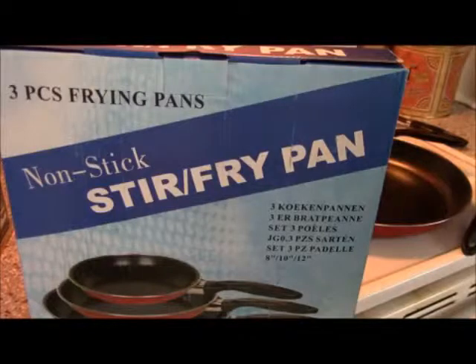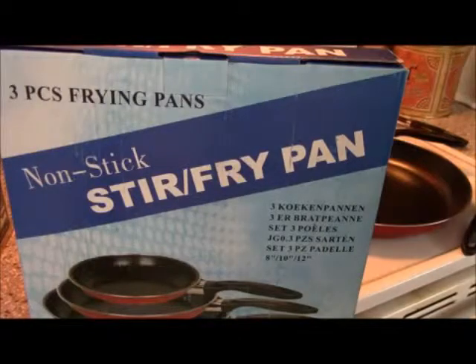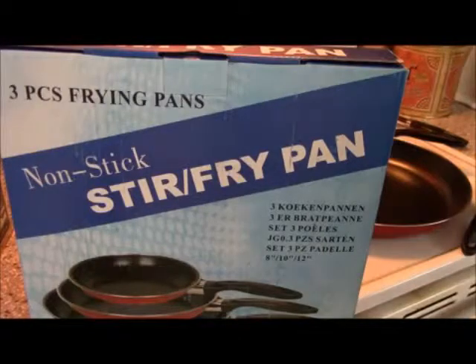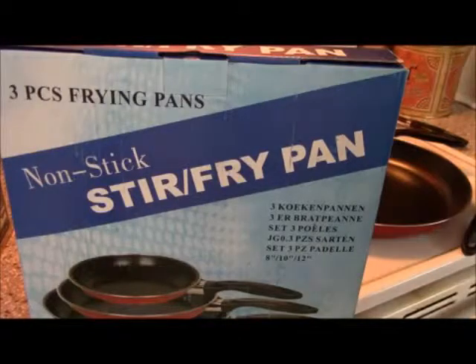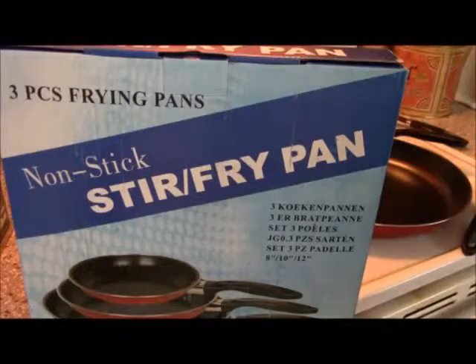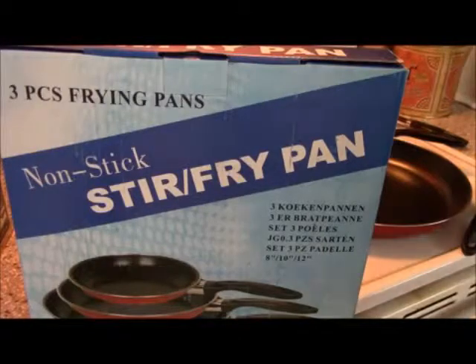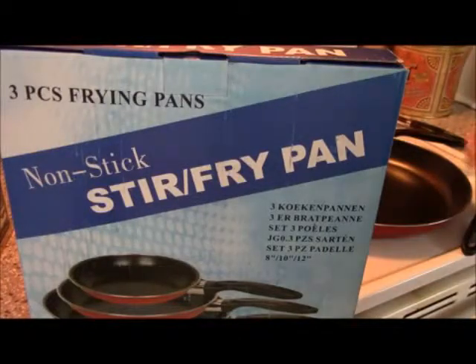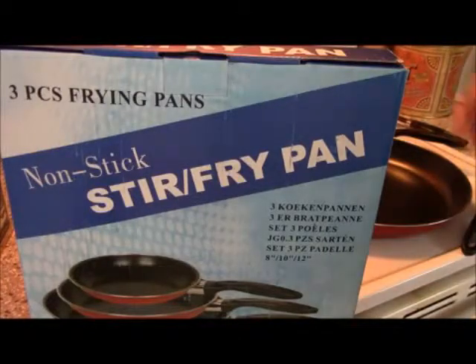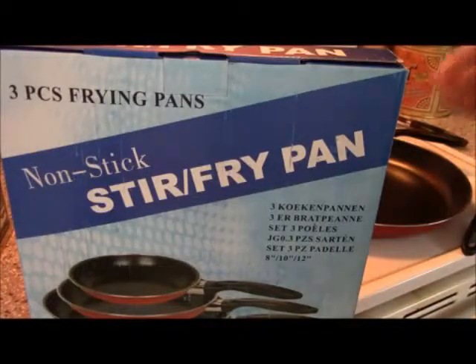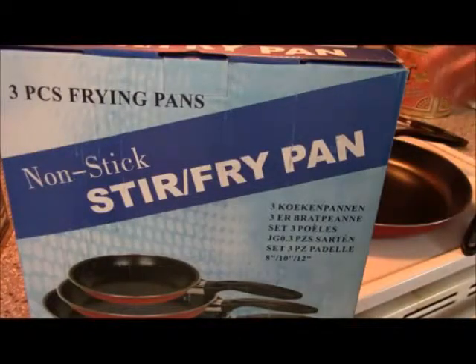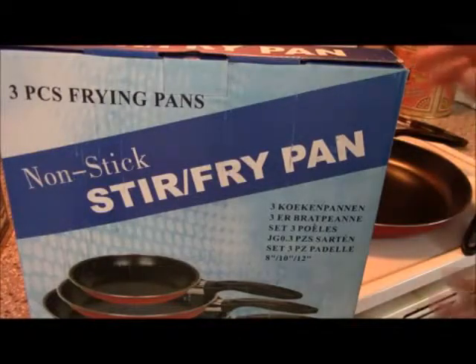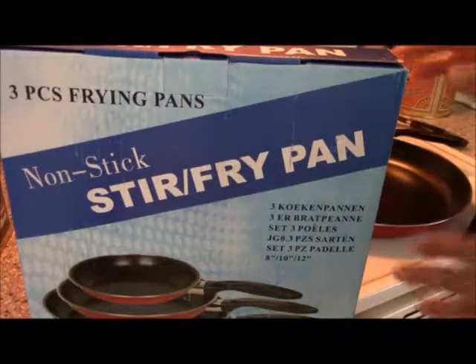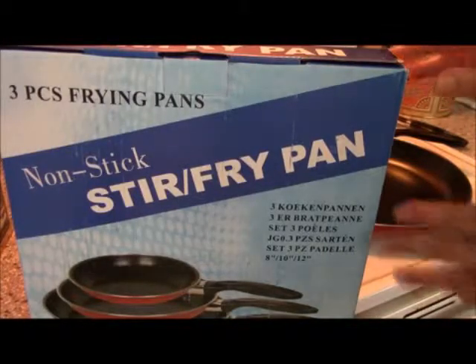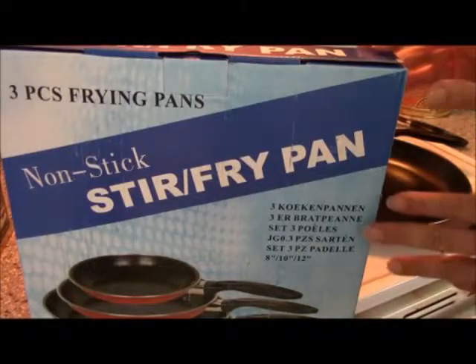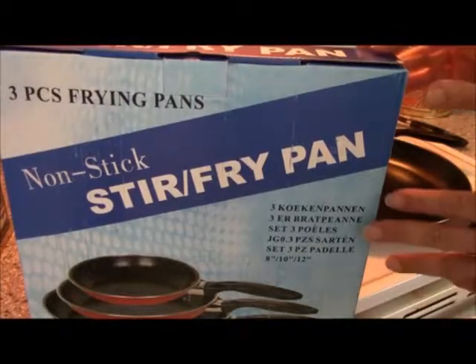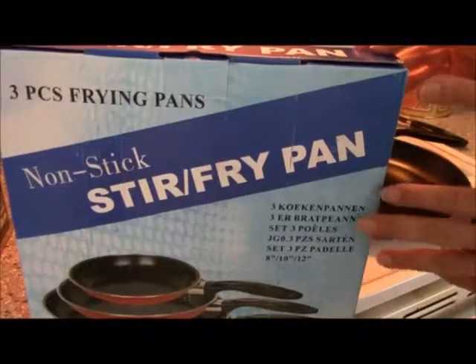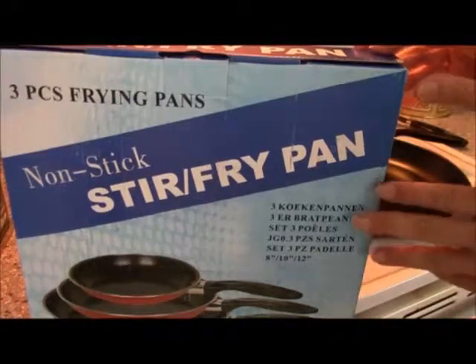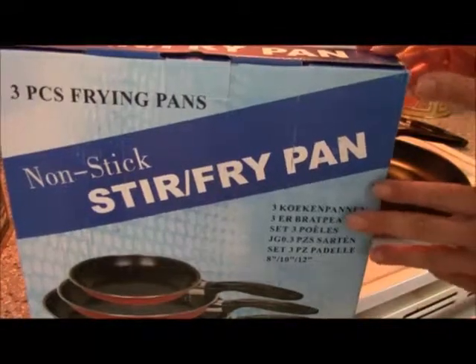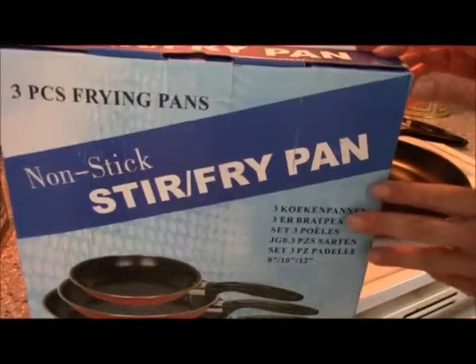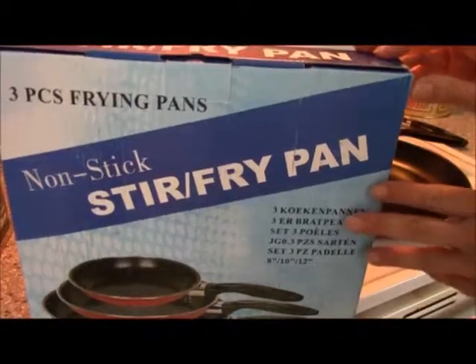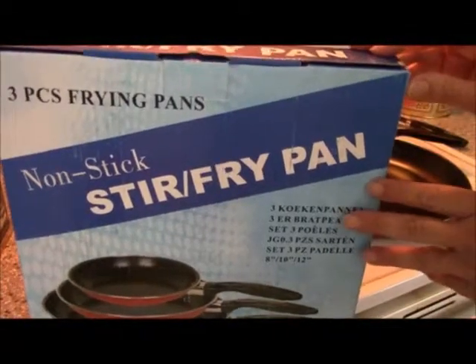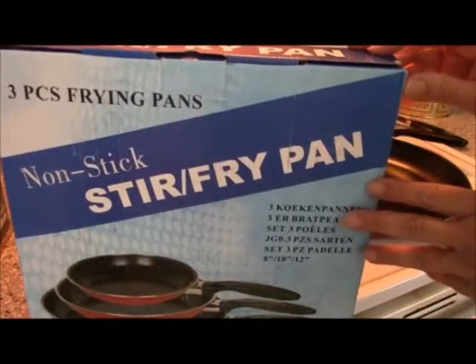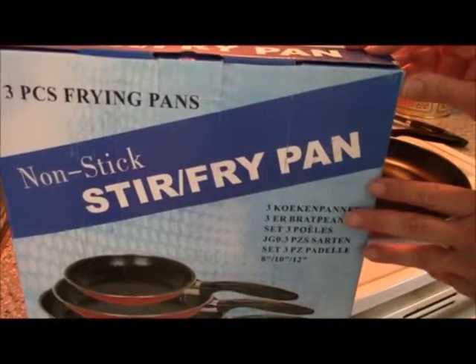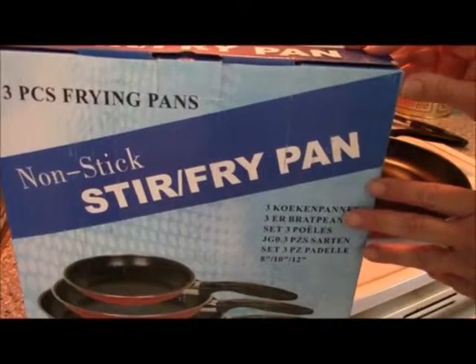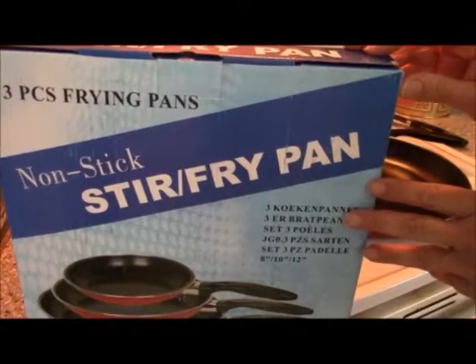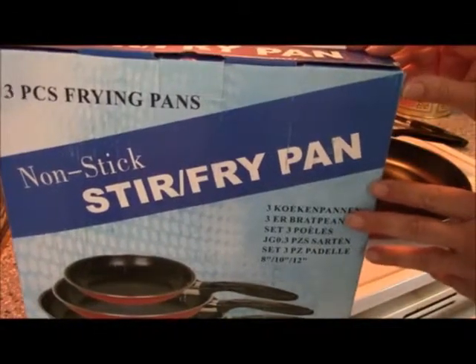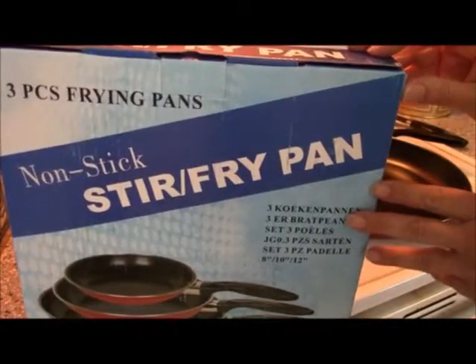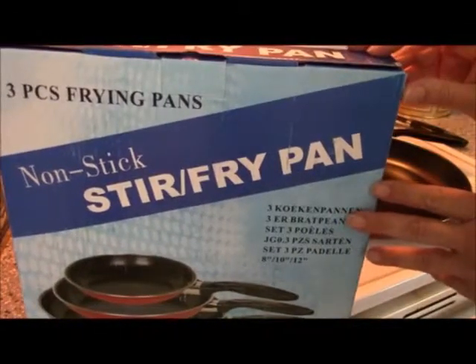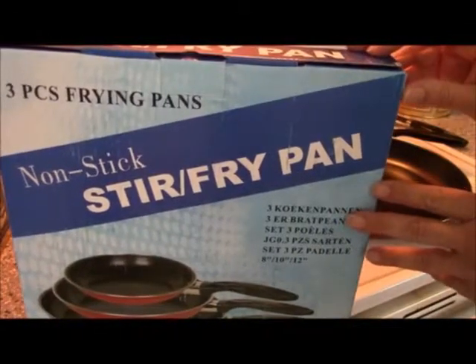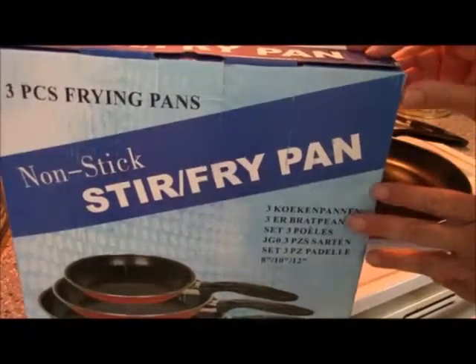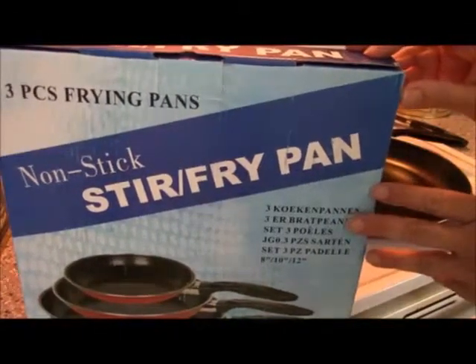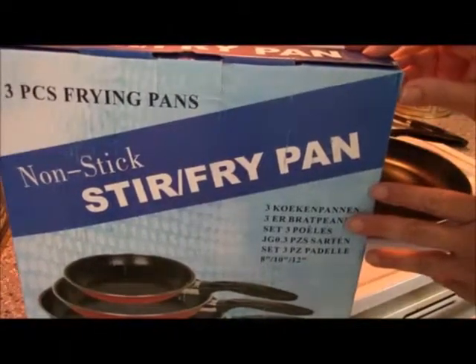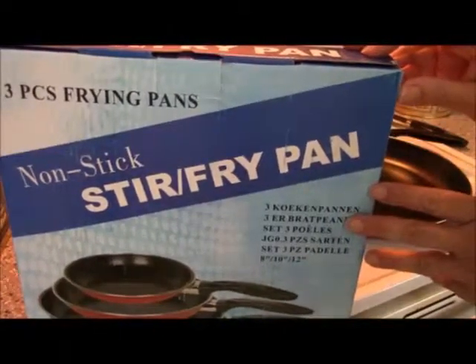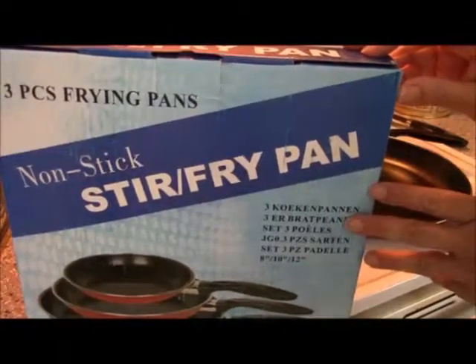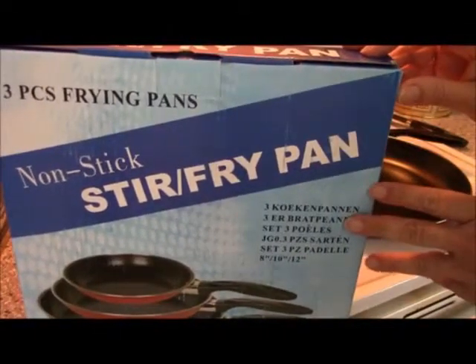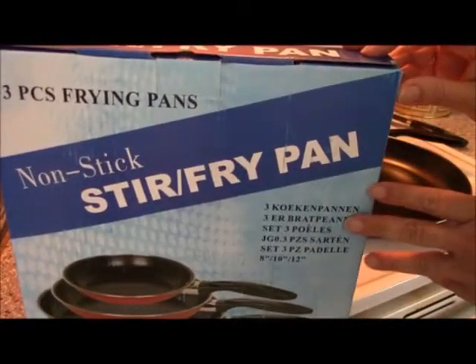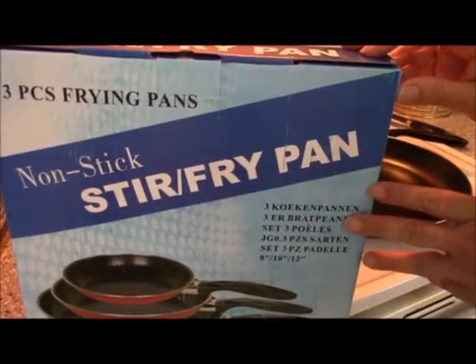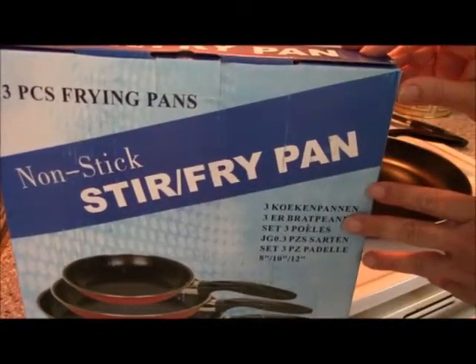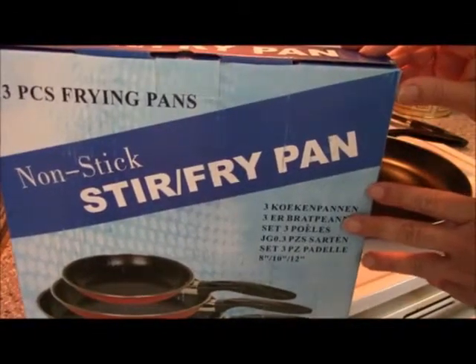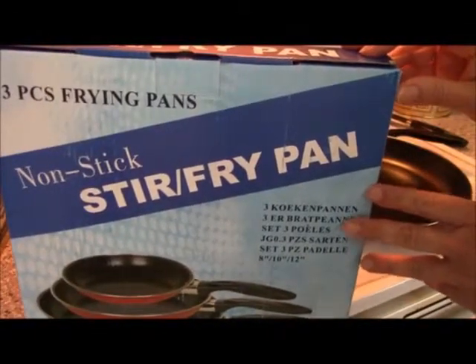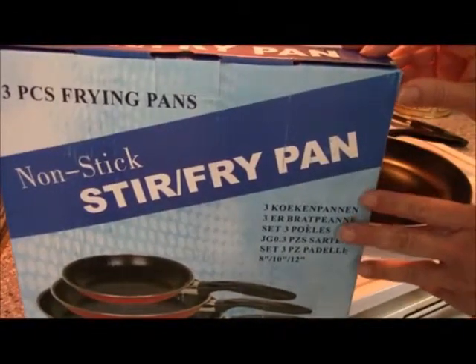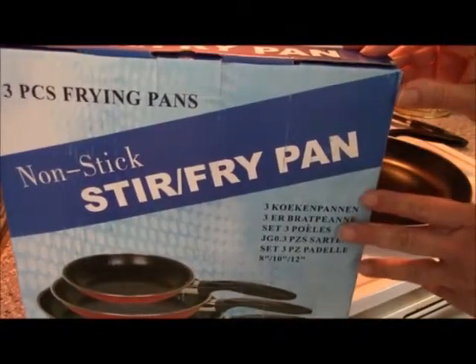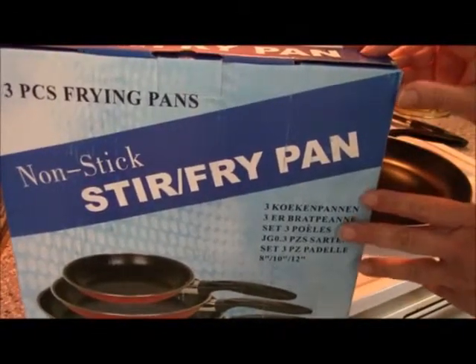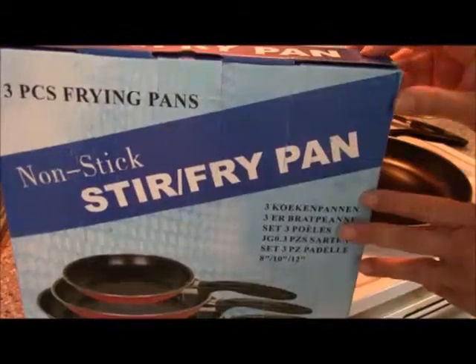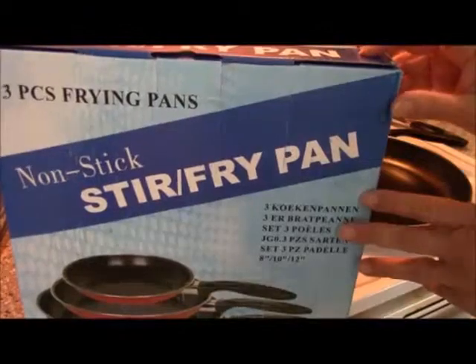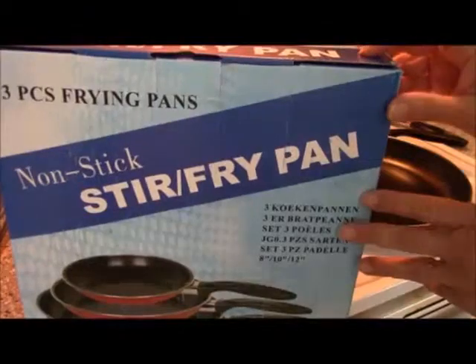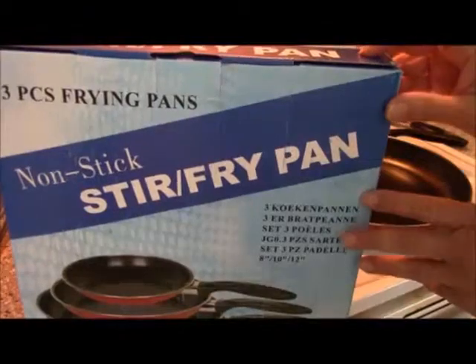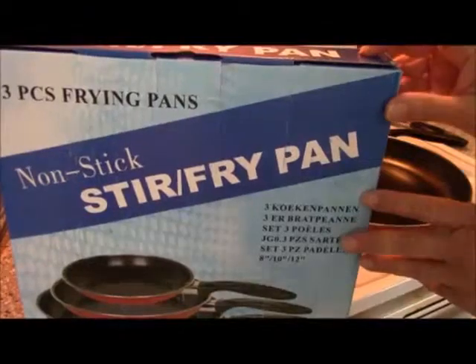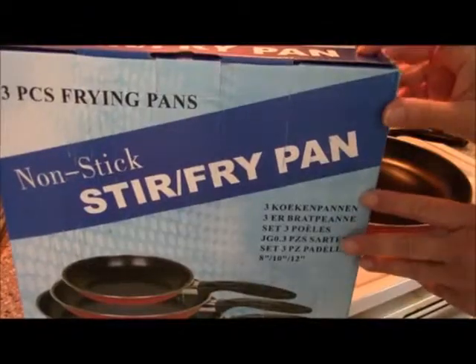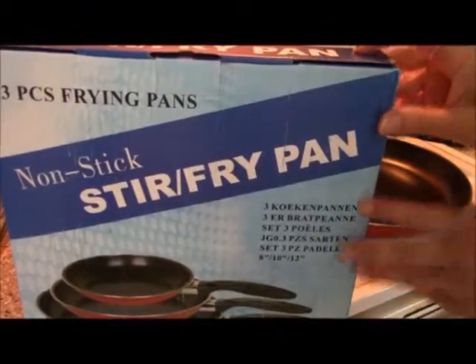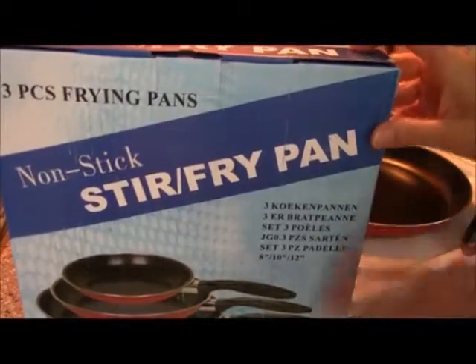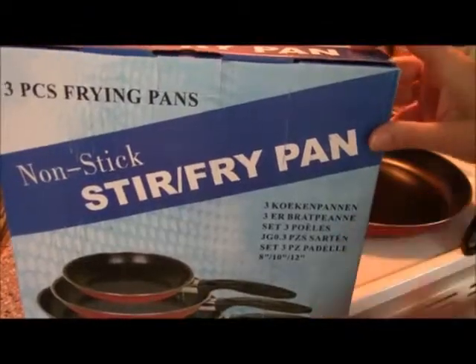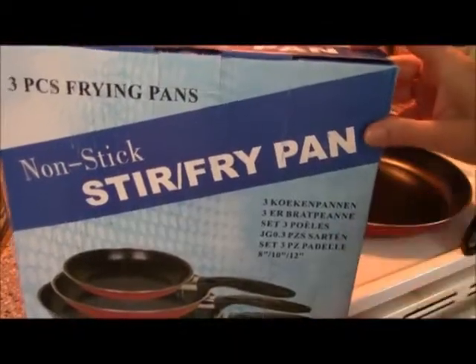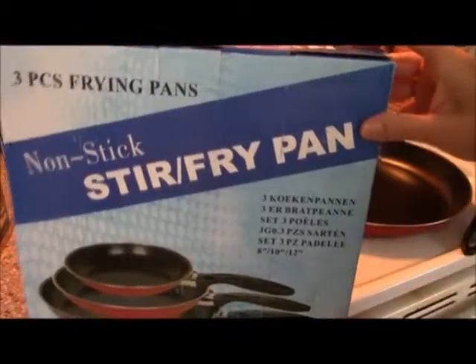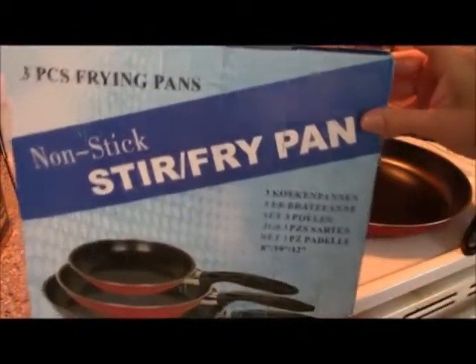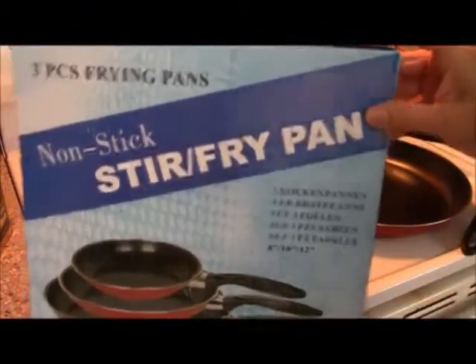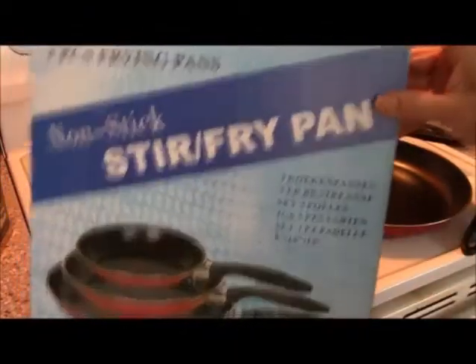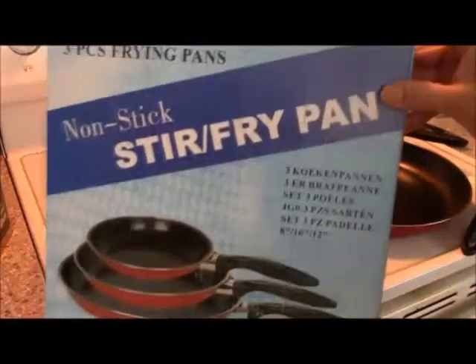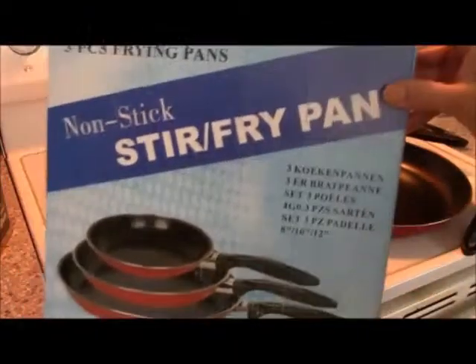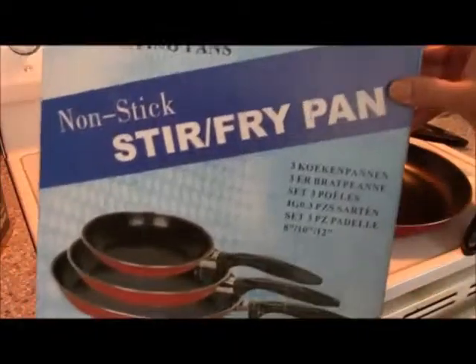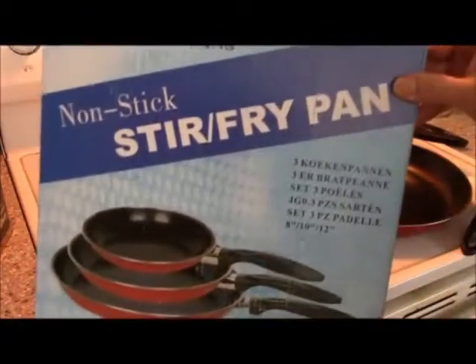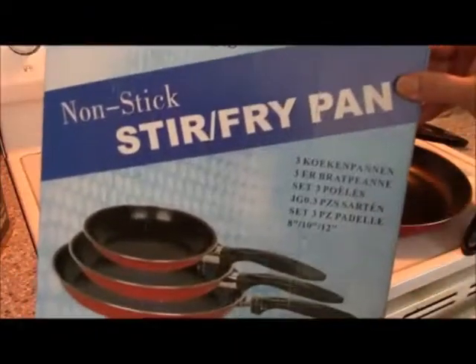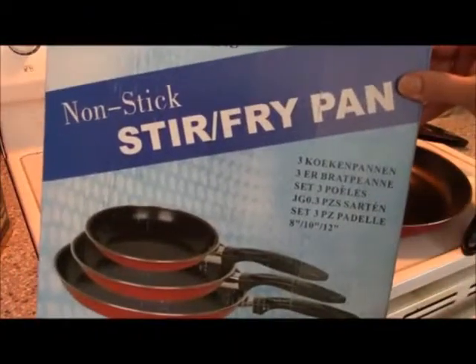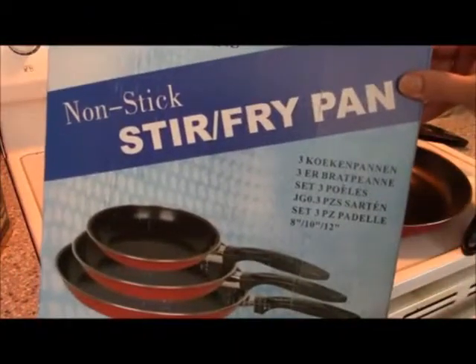Hi everyone, this is my review for the three-piece nonstick stir fry pan set. This is the box that it comes in.